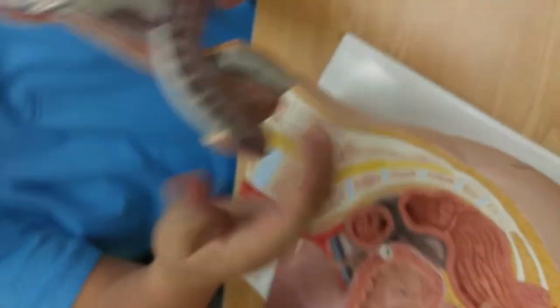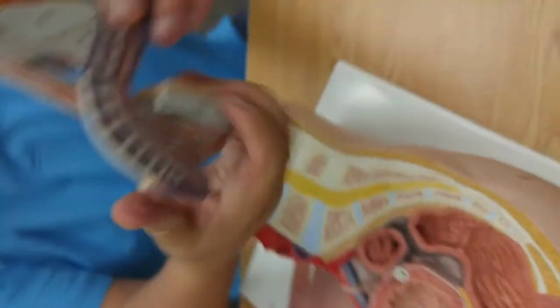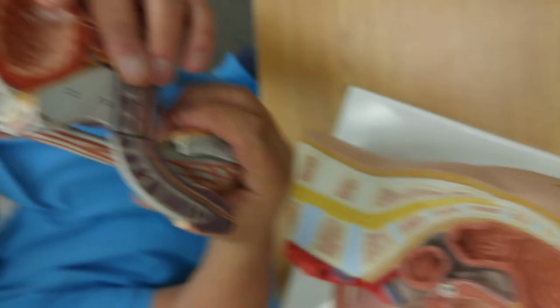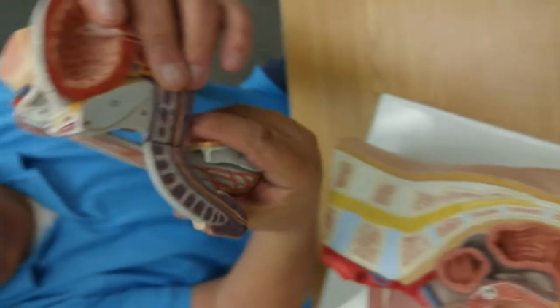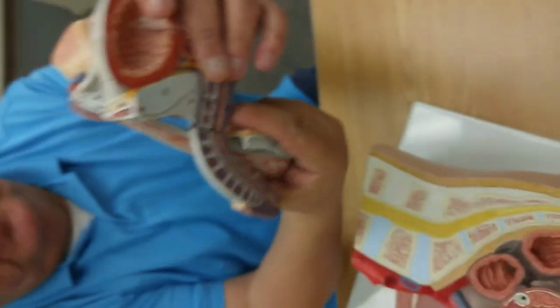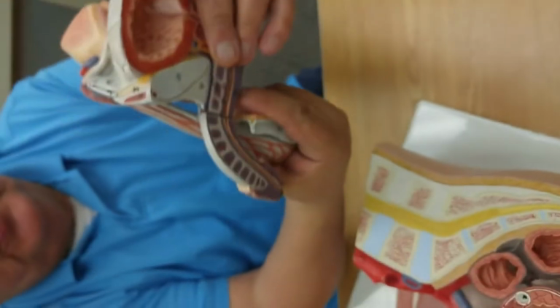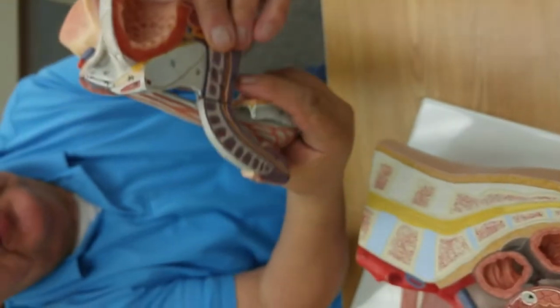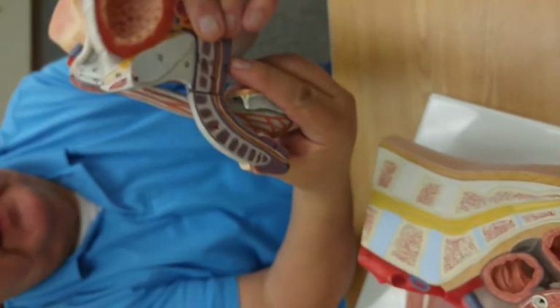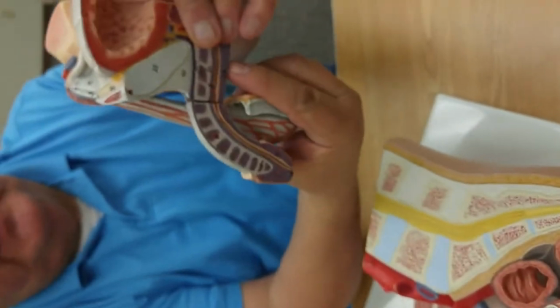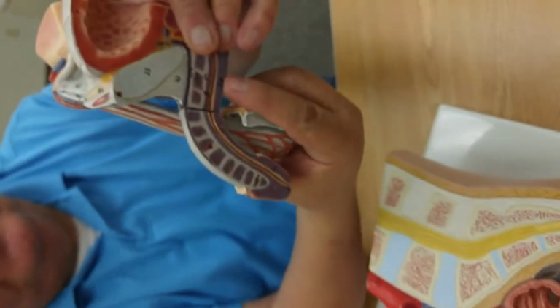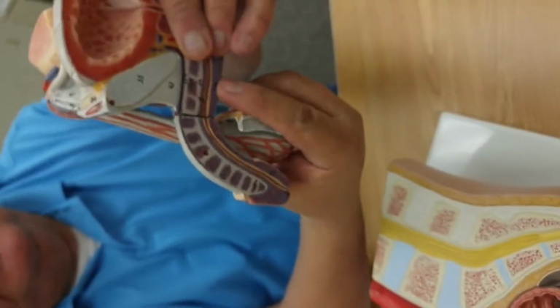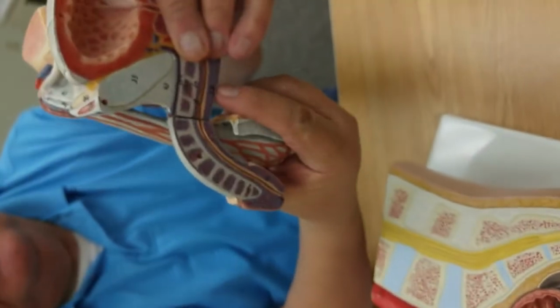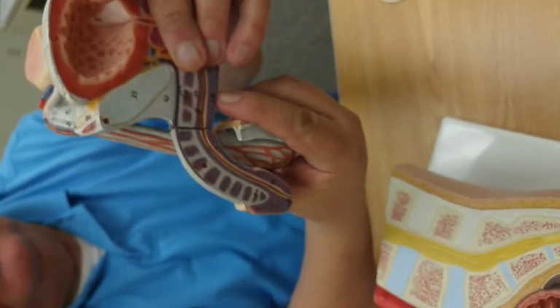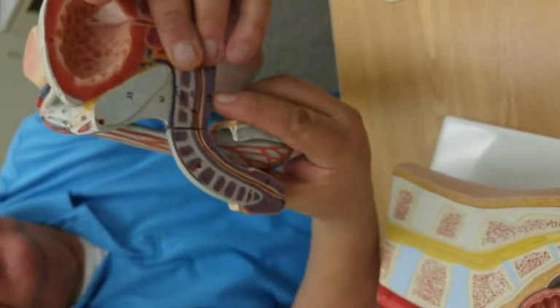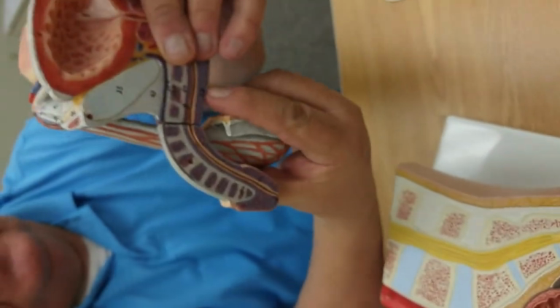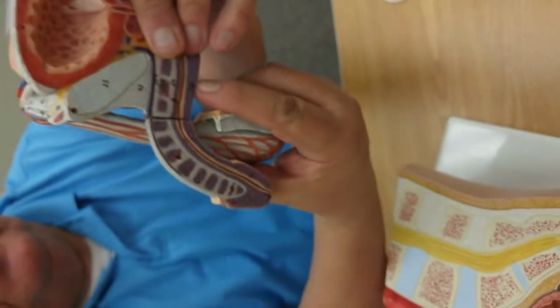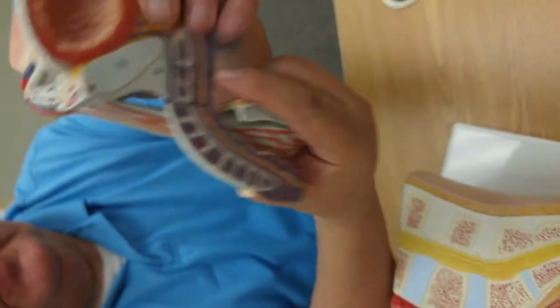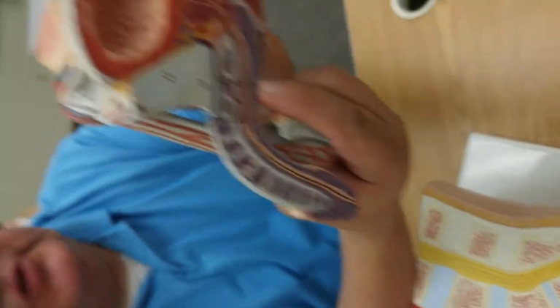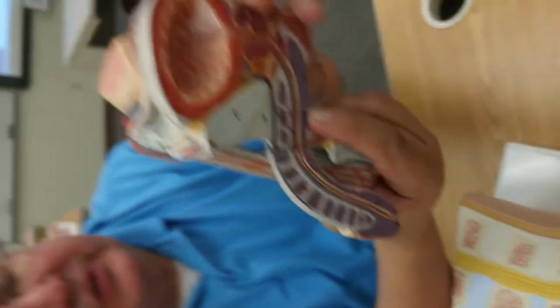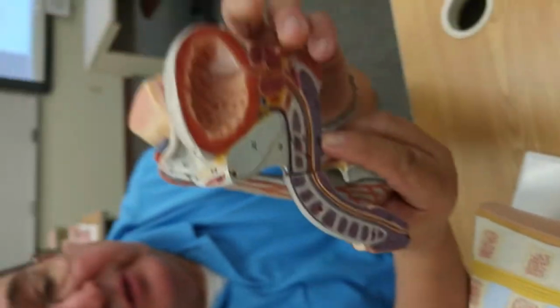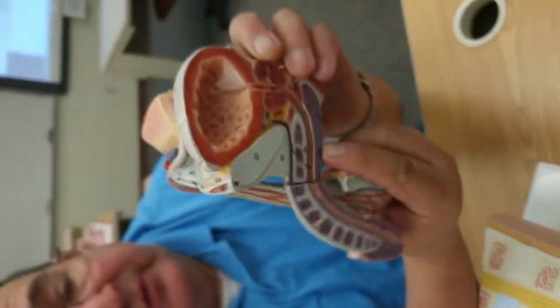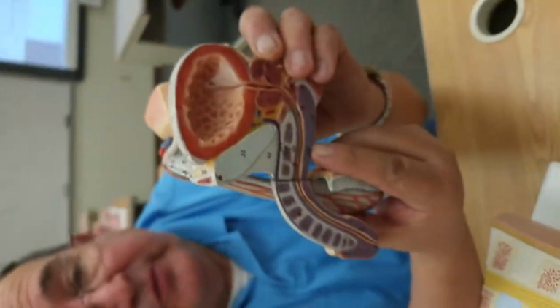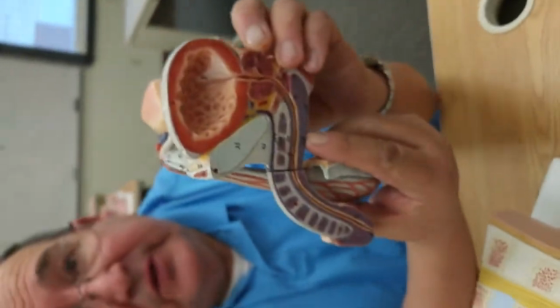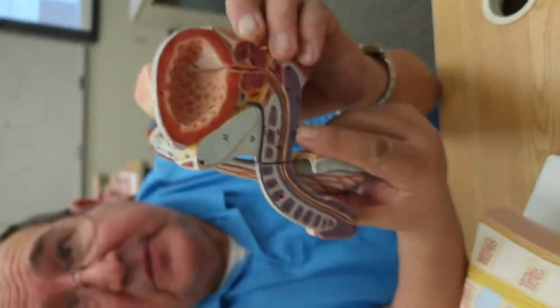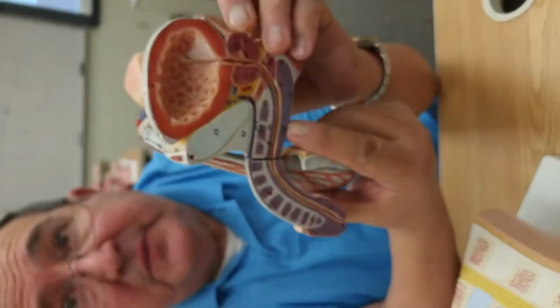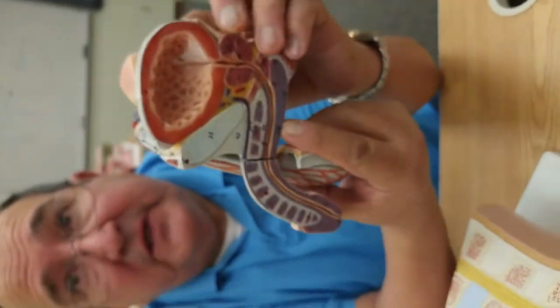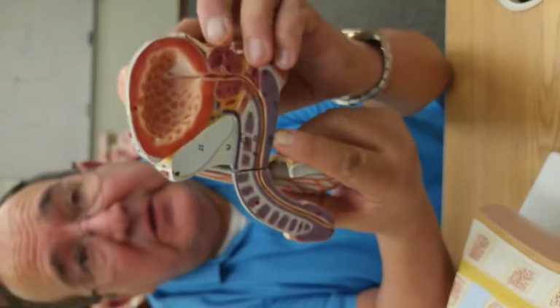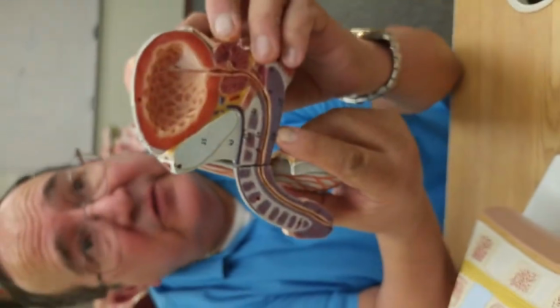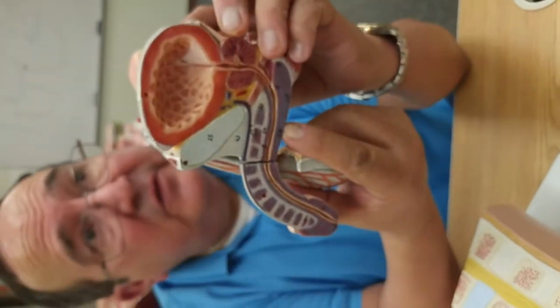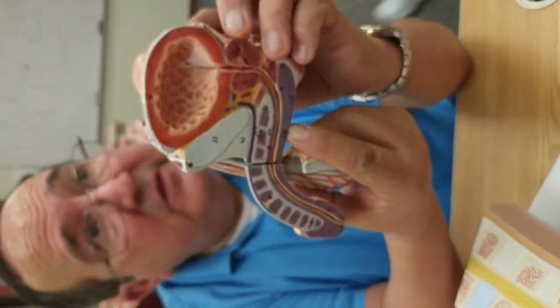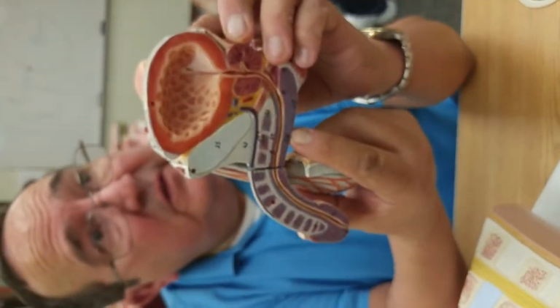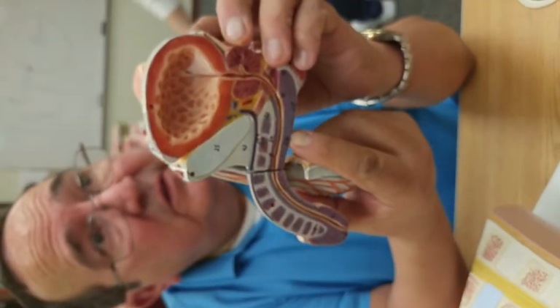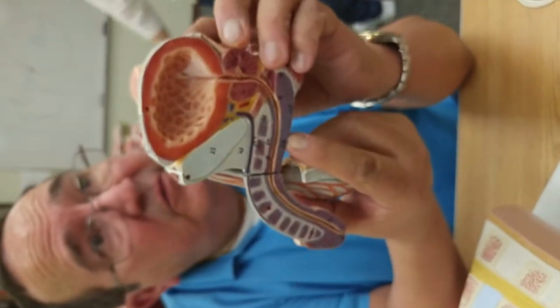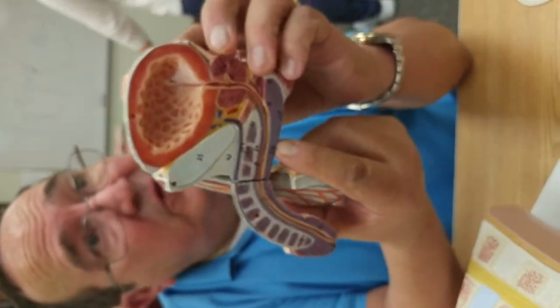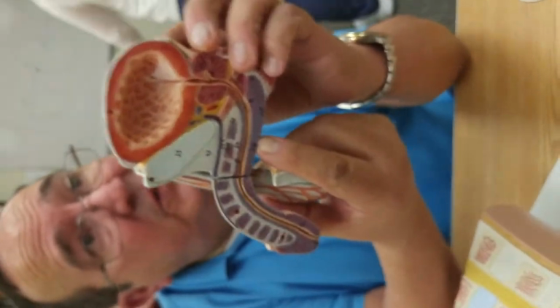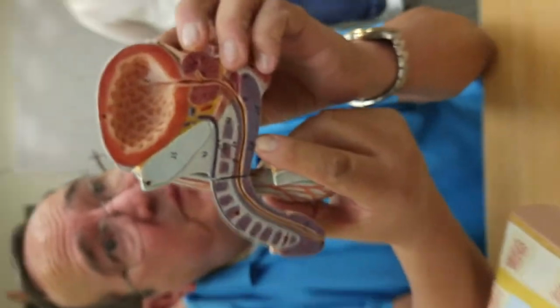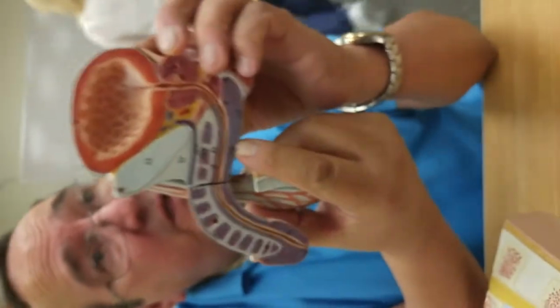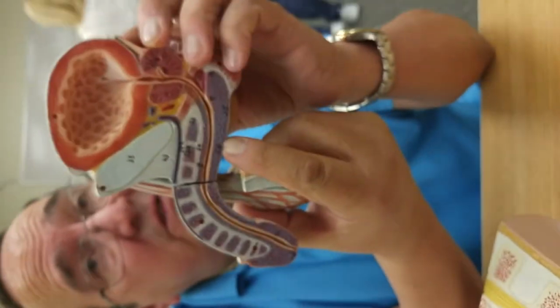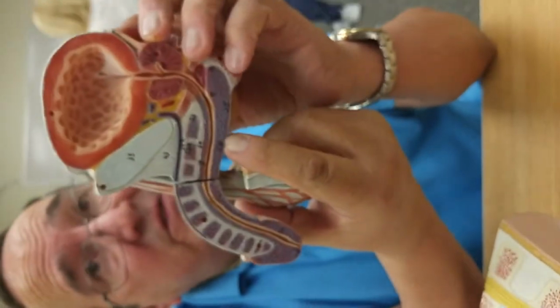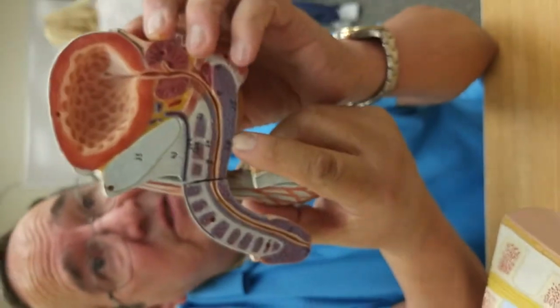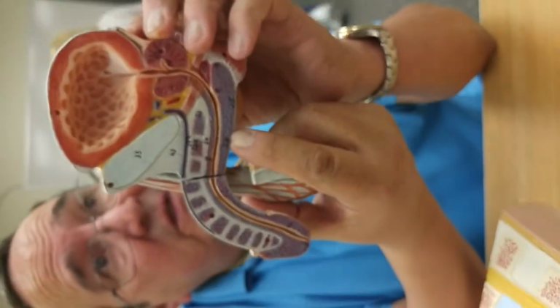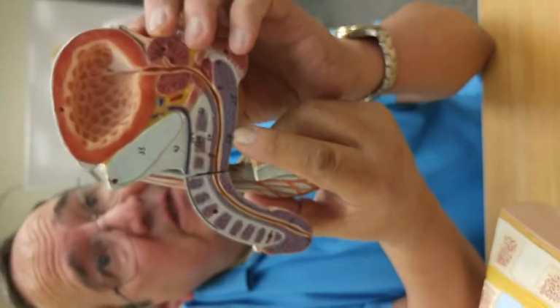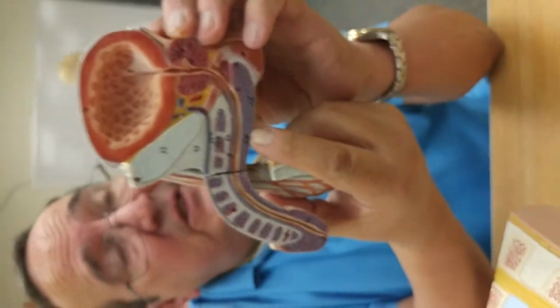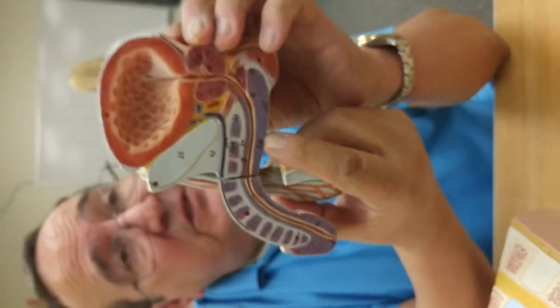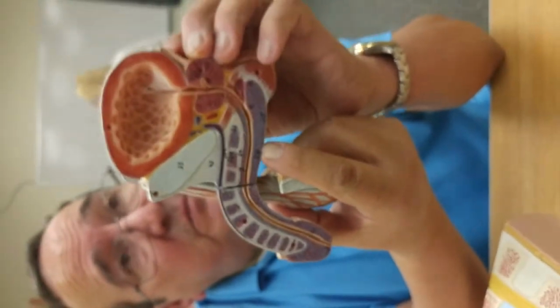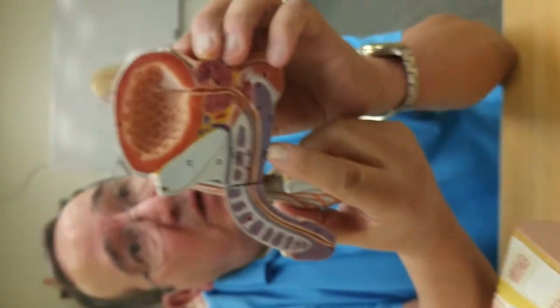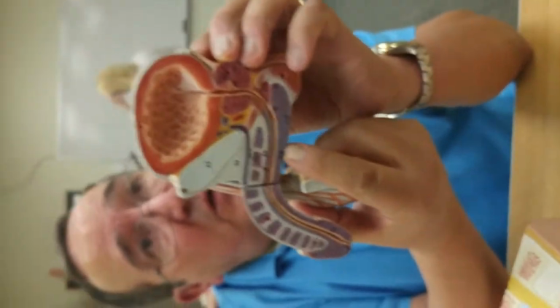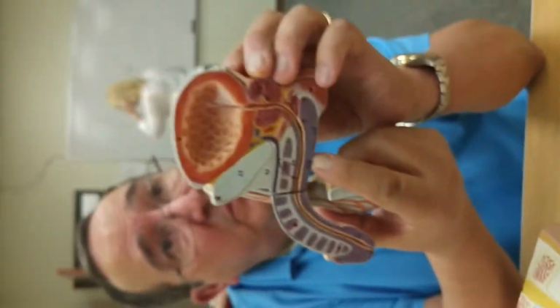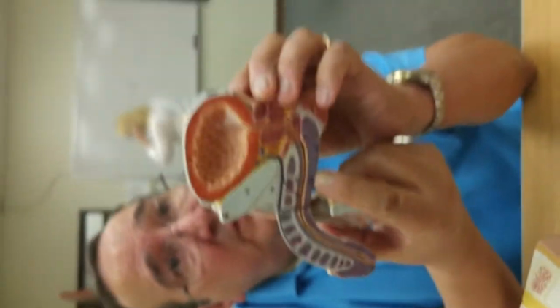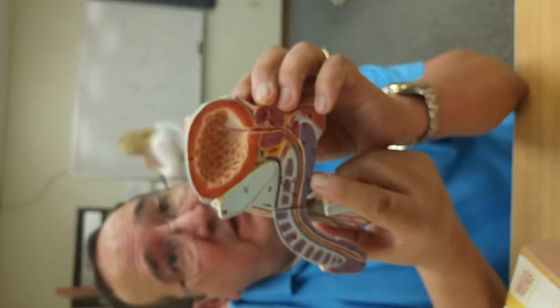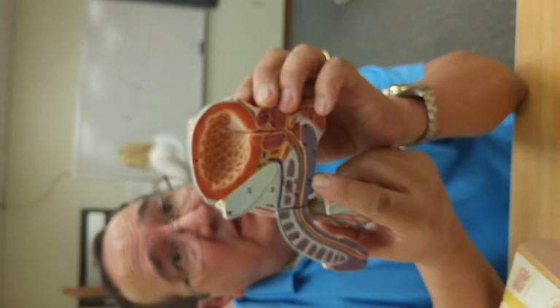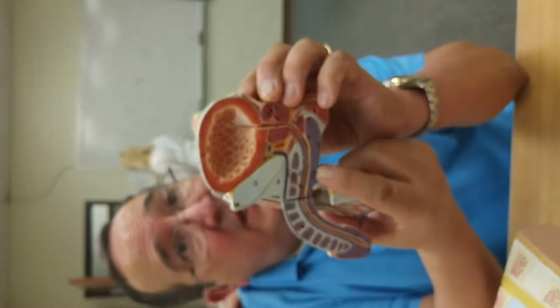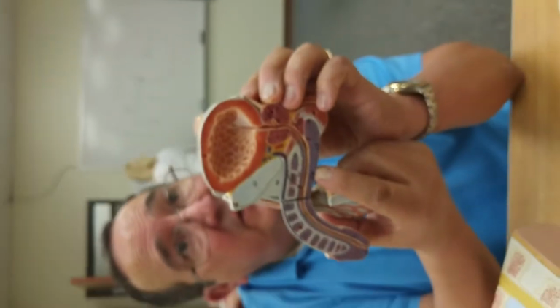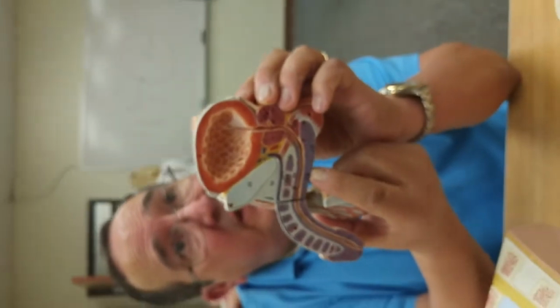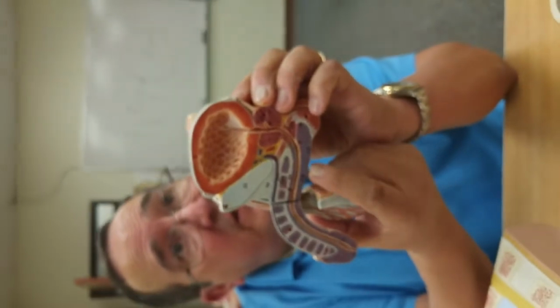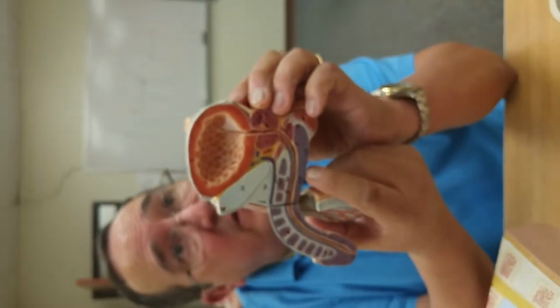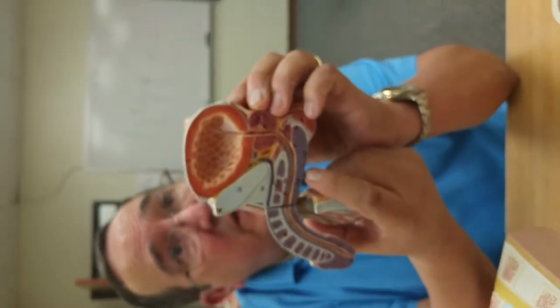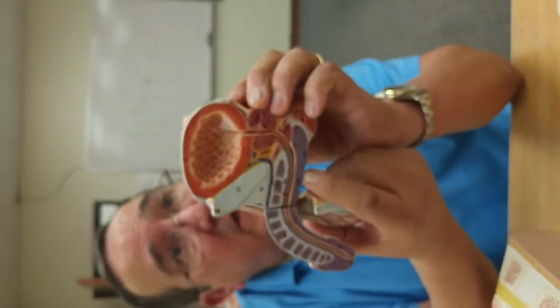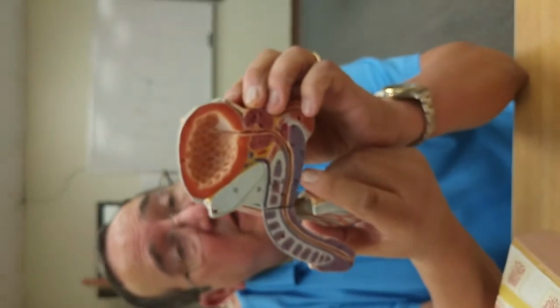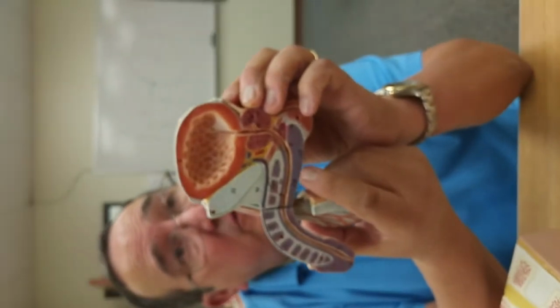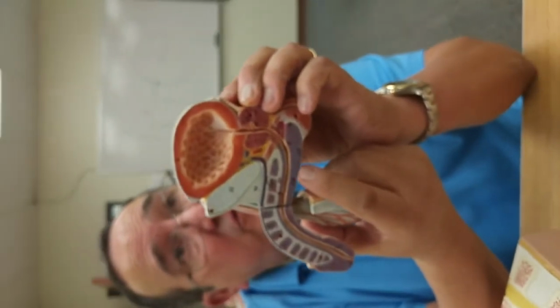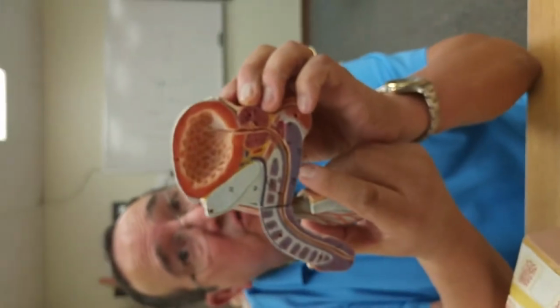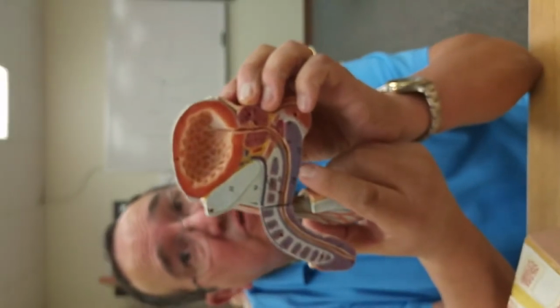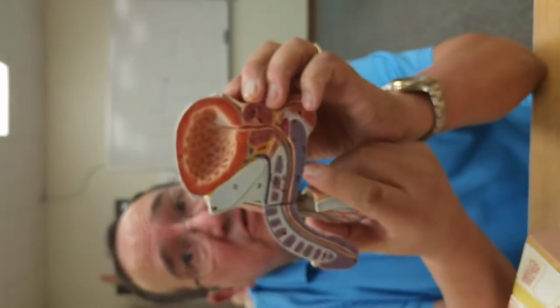If I push right here, I'm pushing on the root of the penis. The root of the penis is the bulb and the crura.